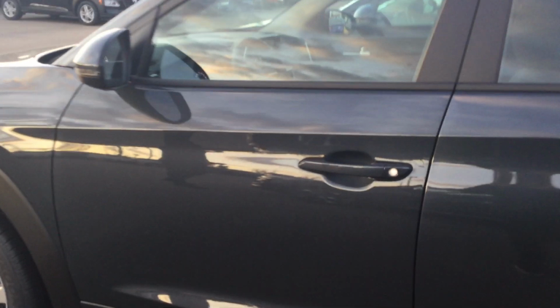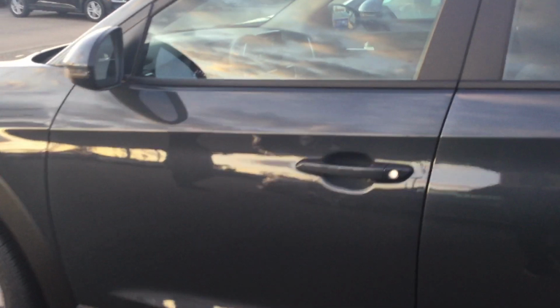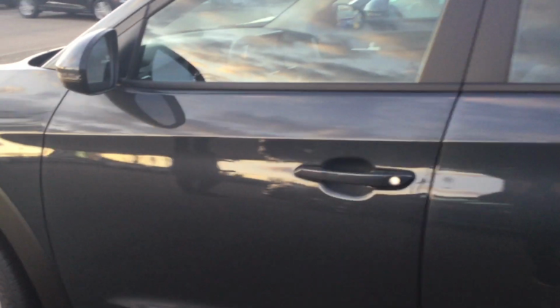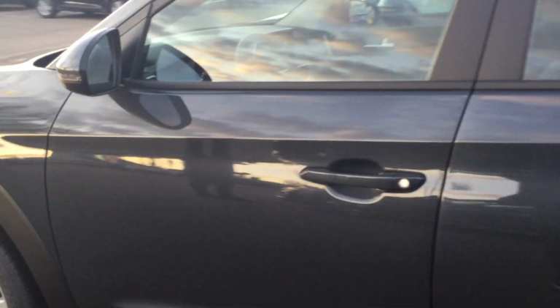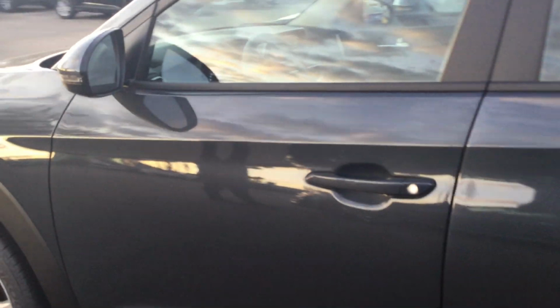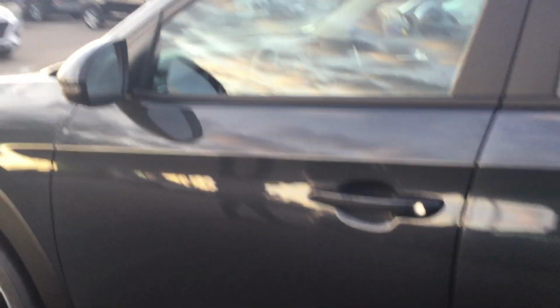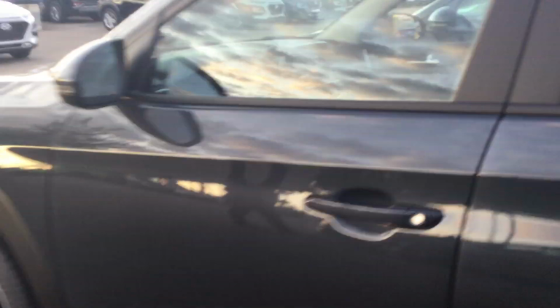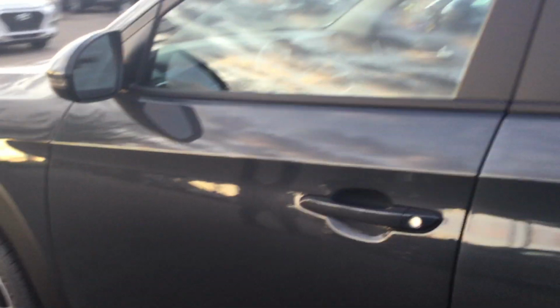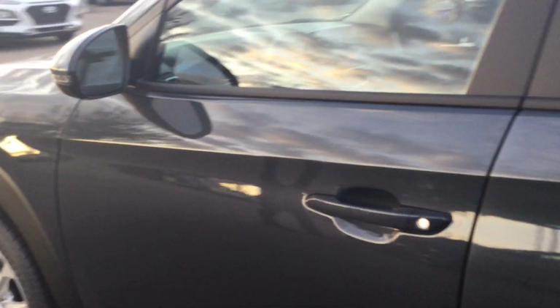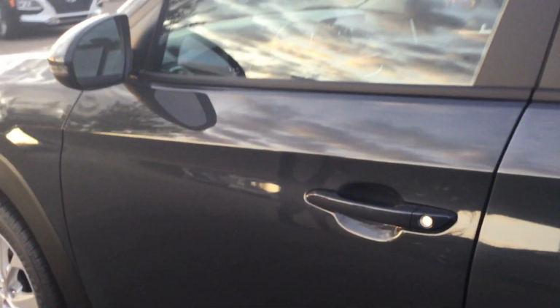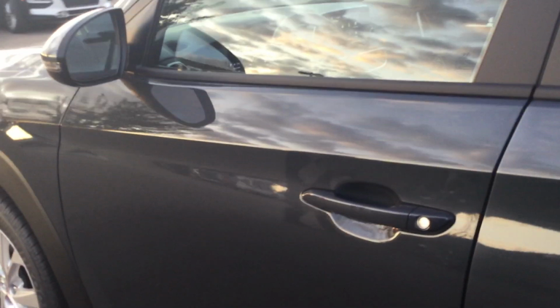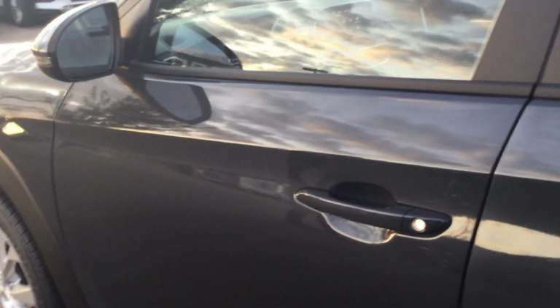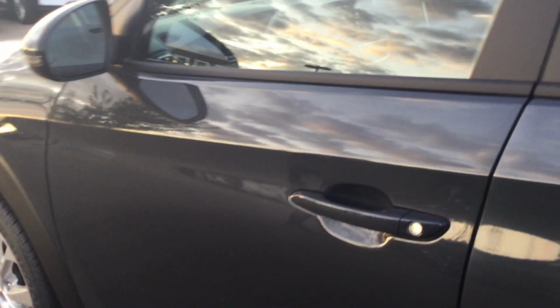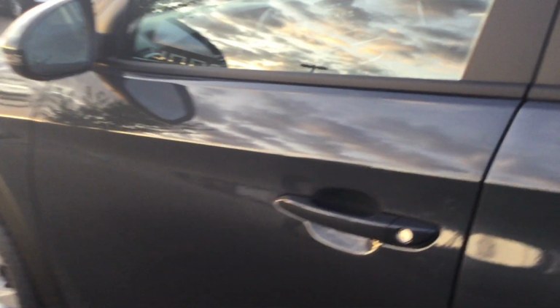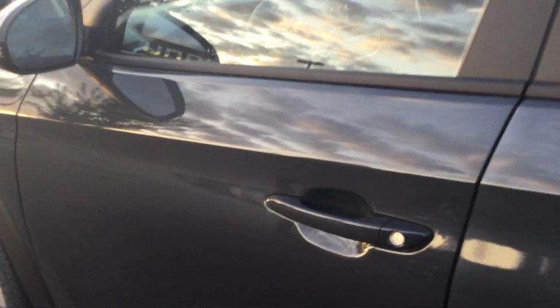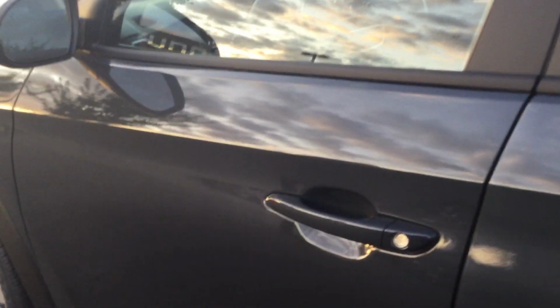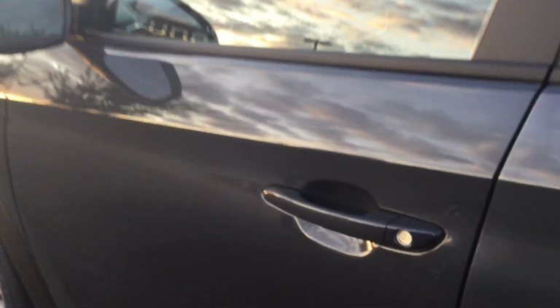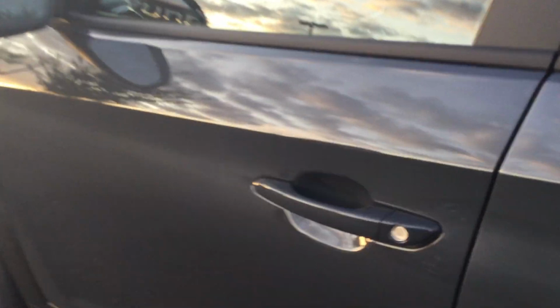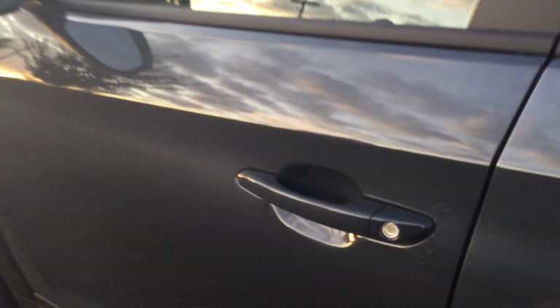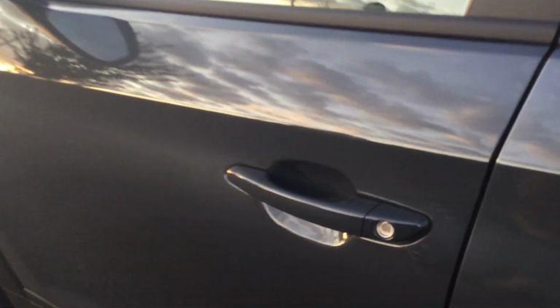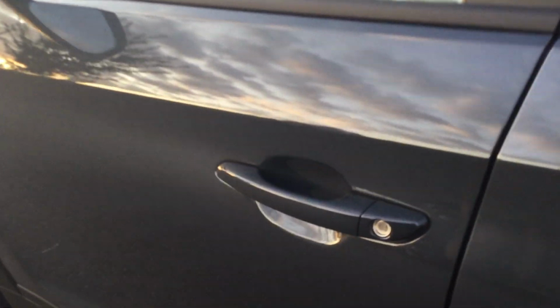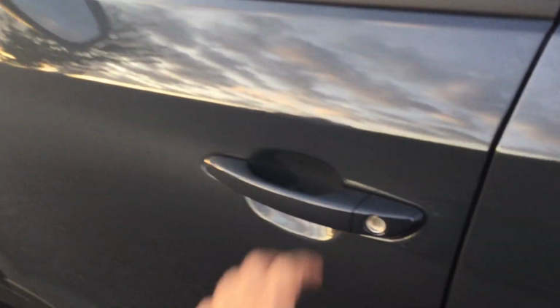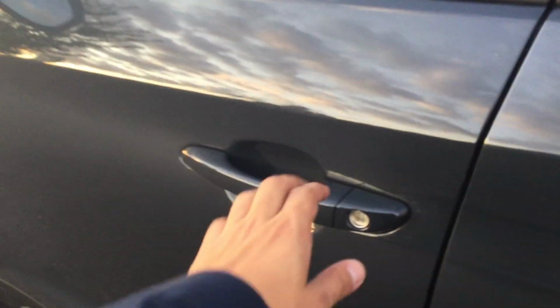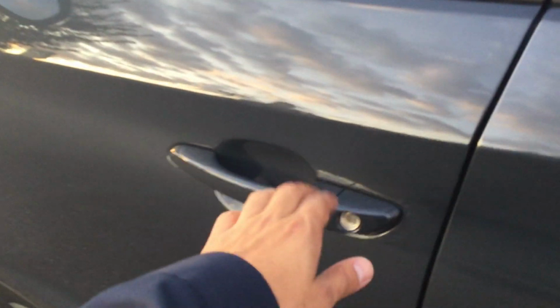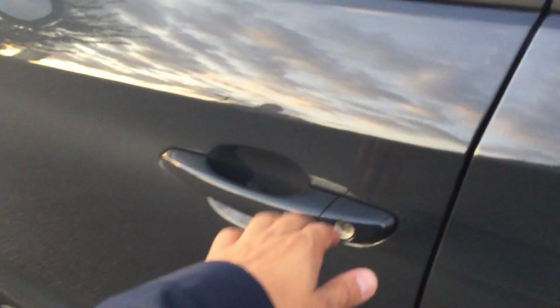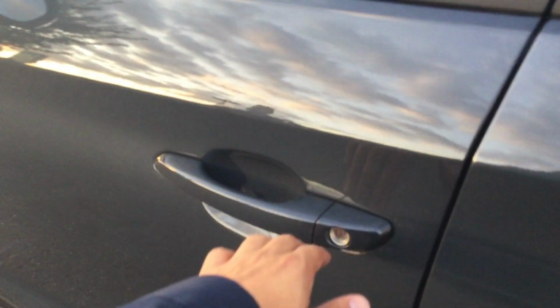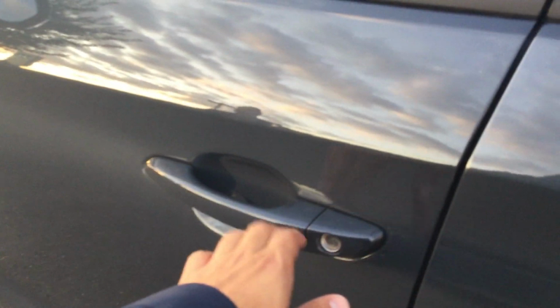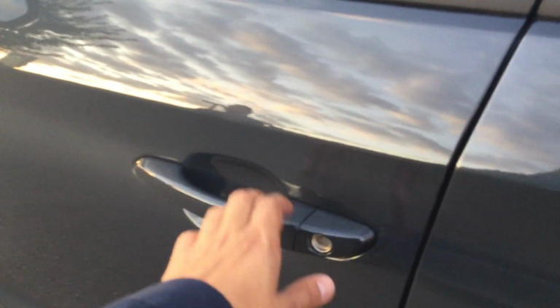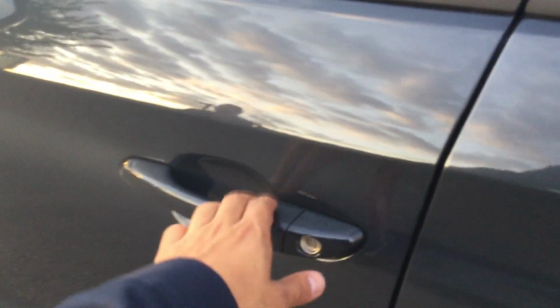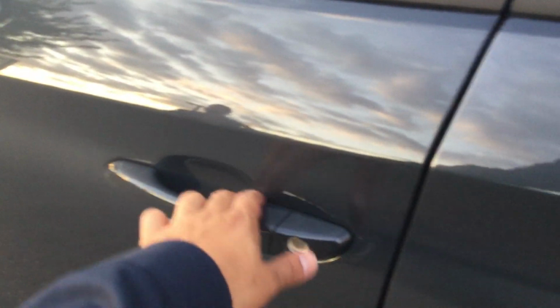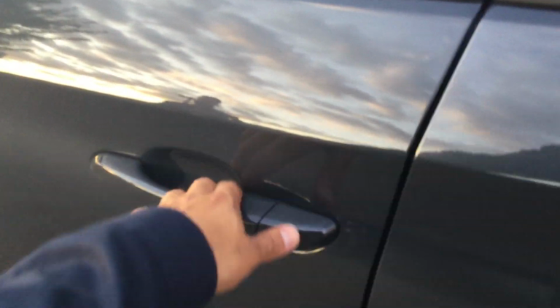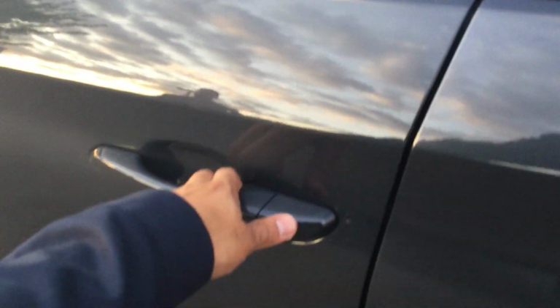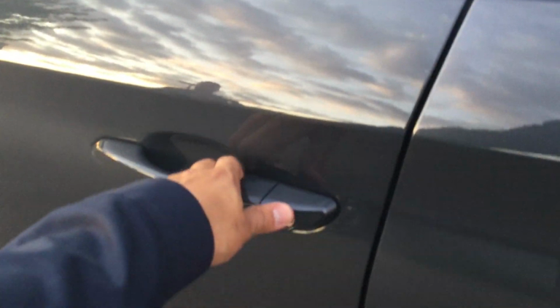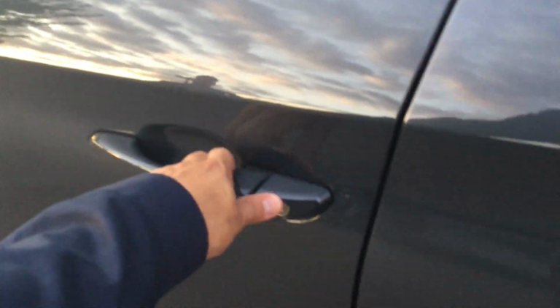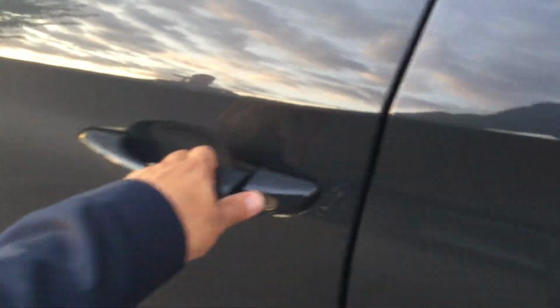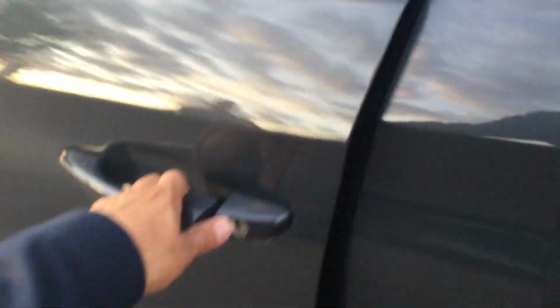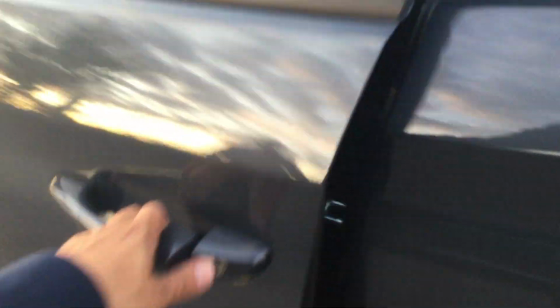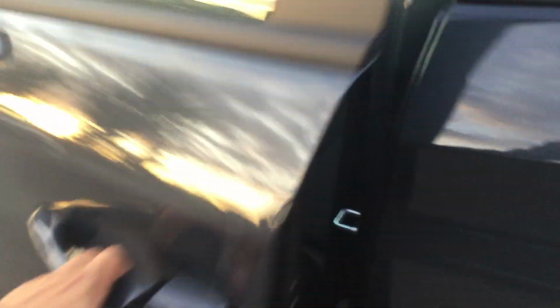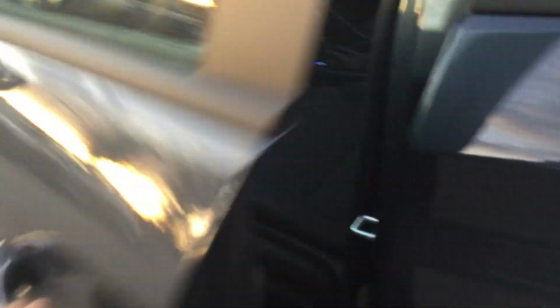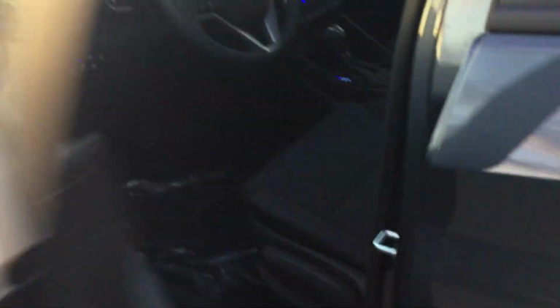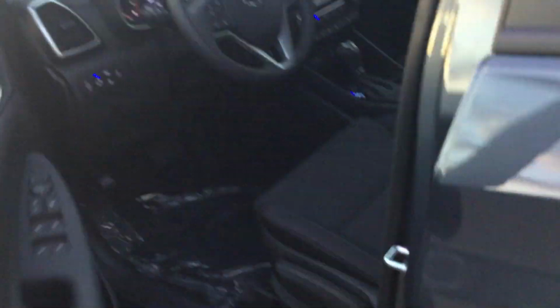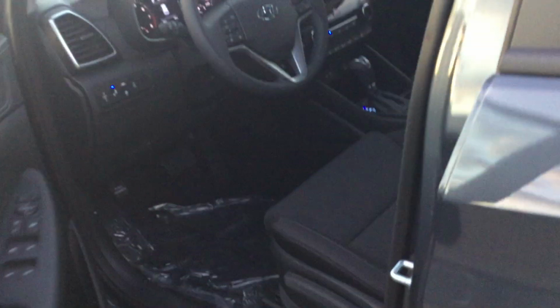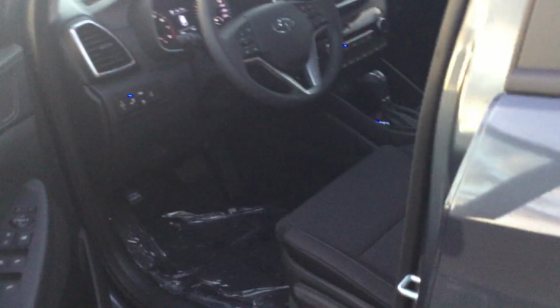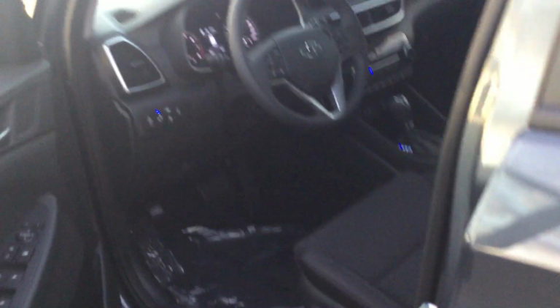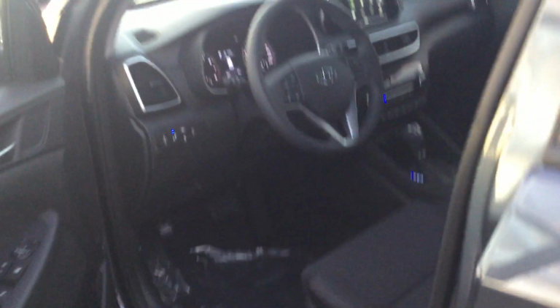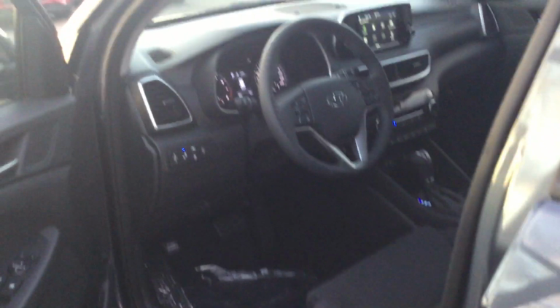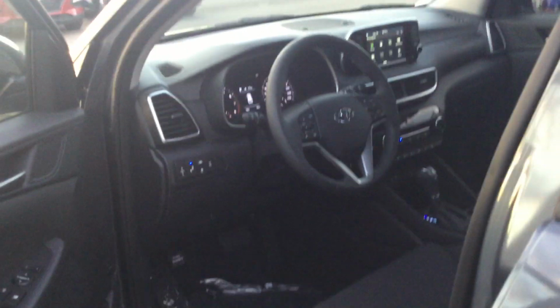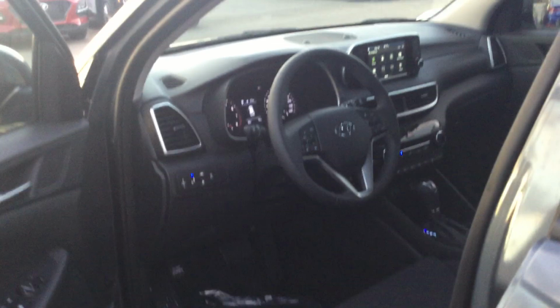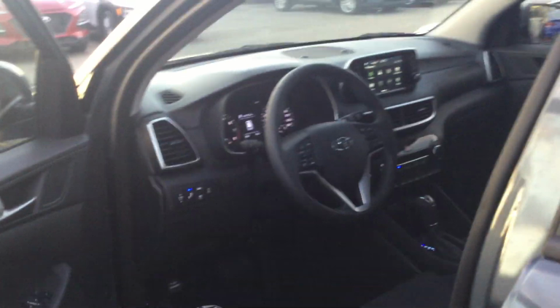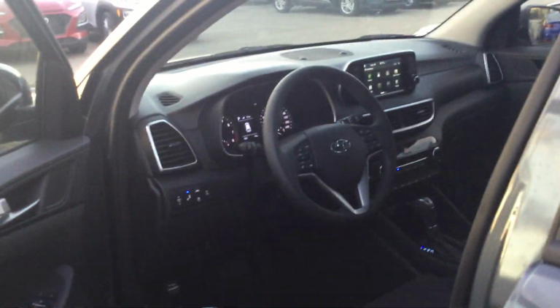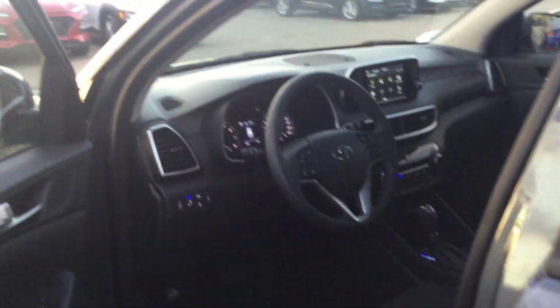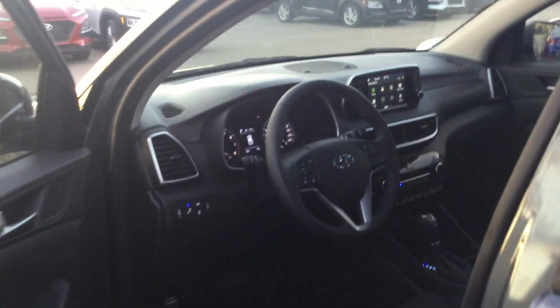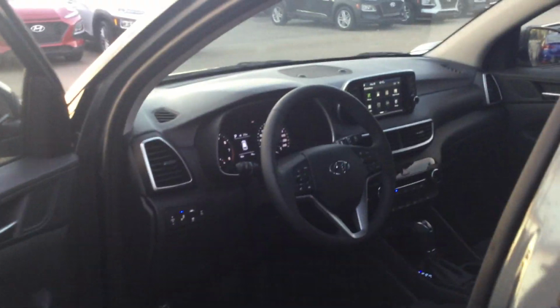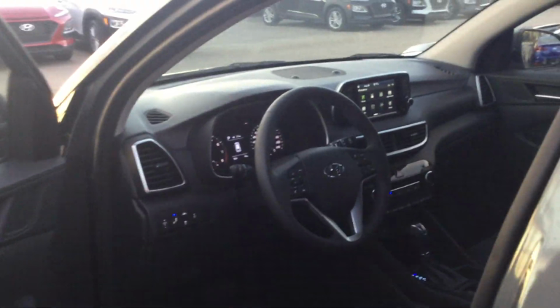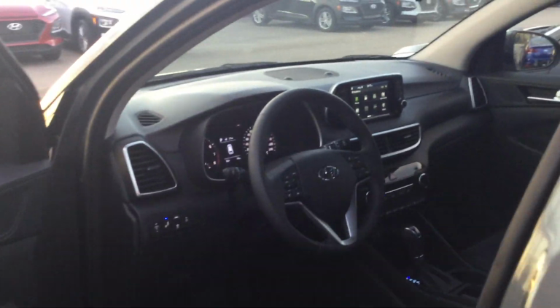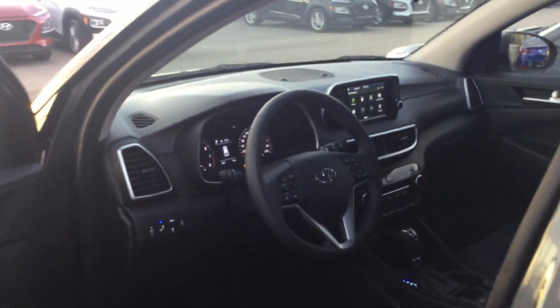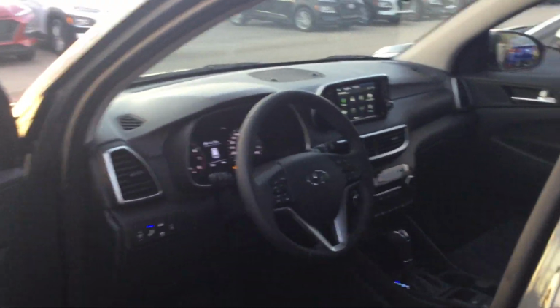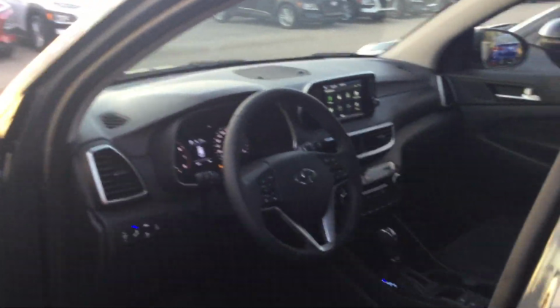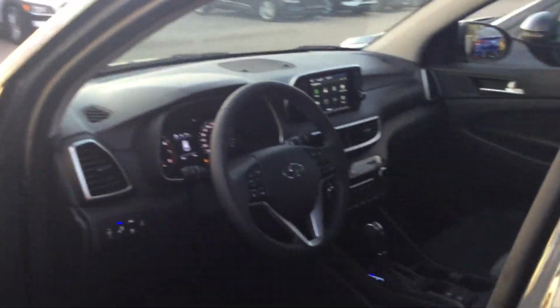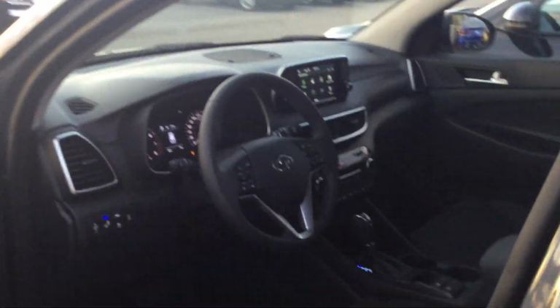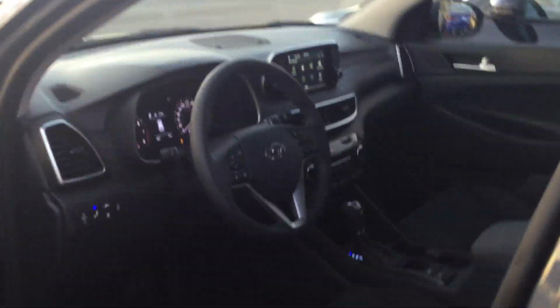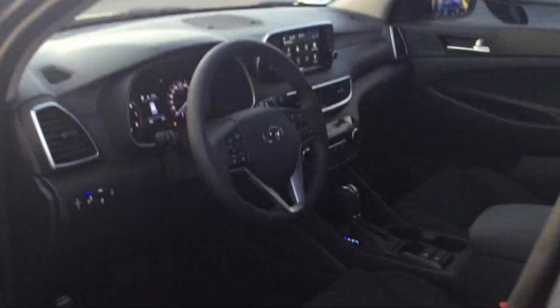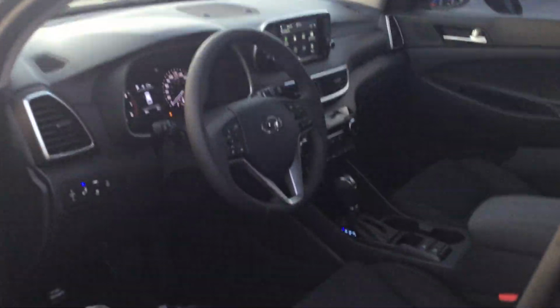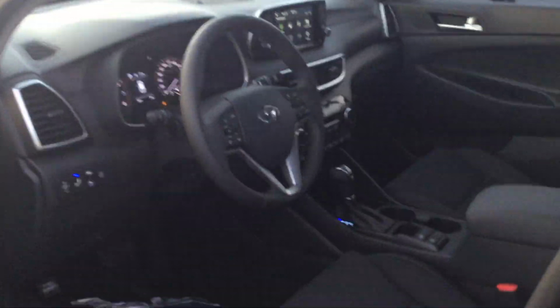Coming inside, you have two key fobs — all you have to do is open it with the press of a button, and then you see the beautiful interior.